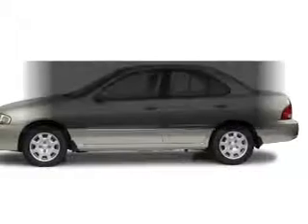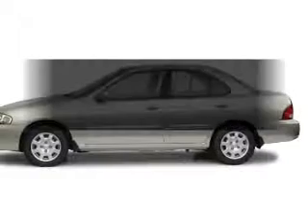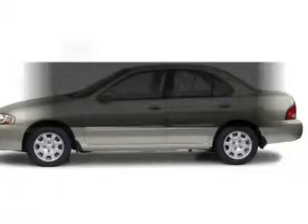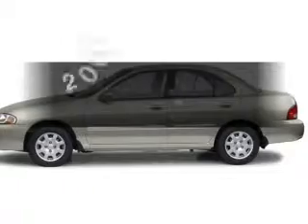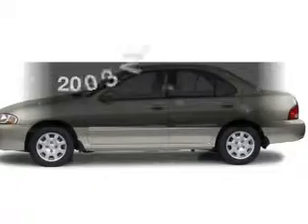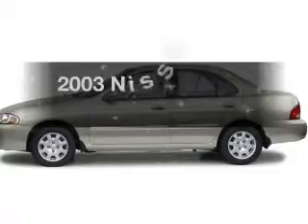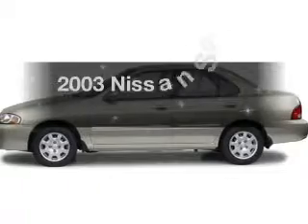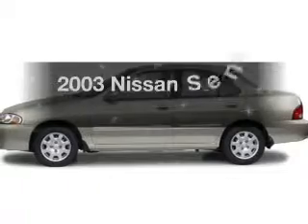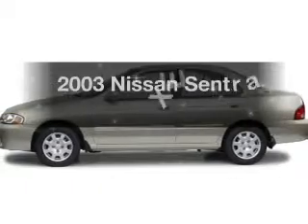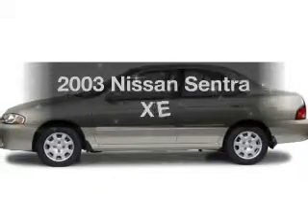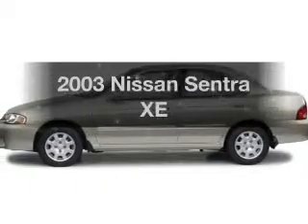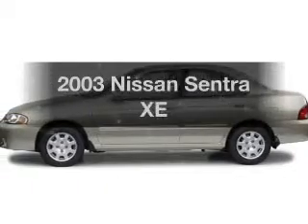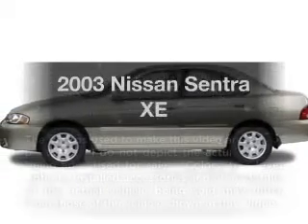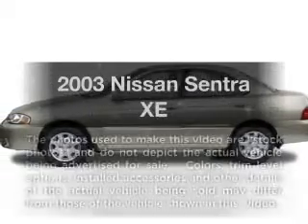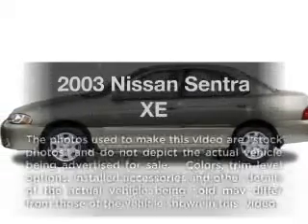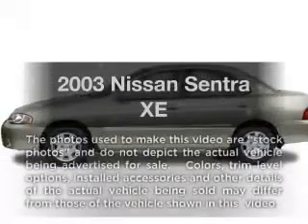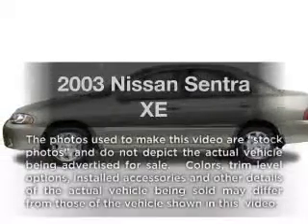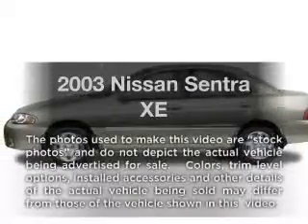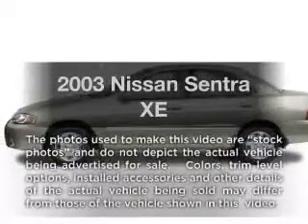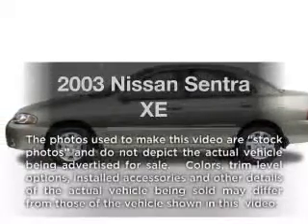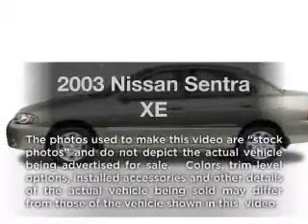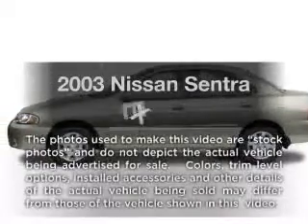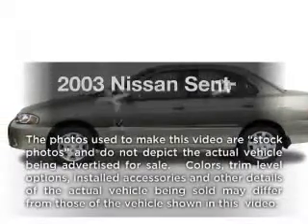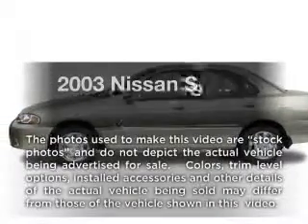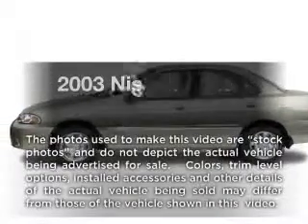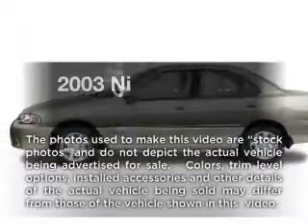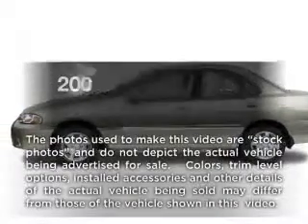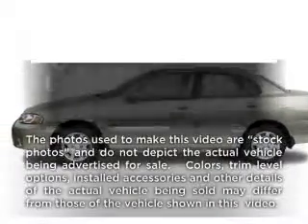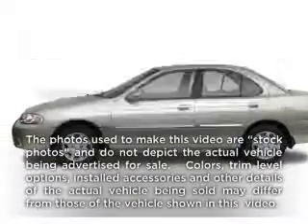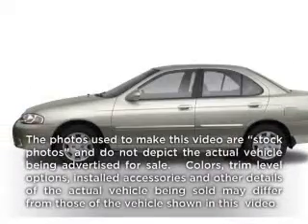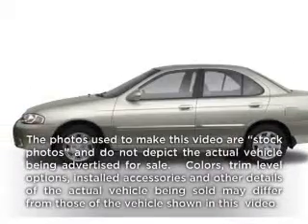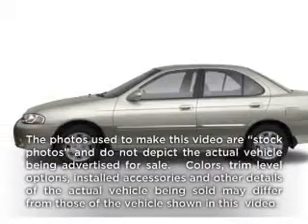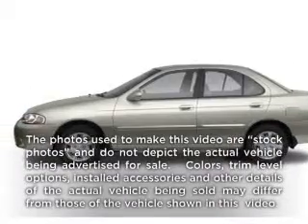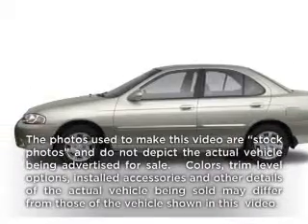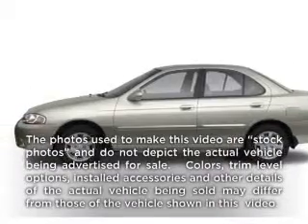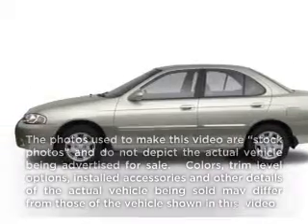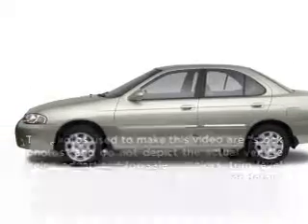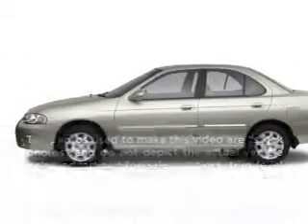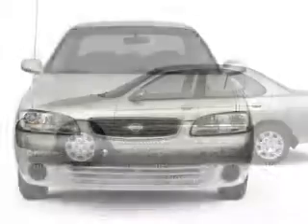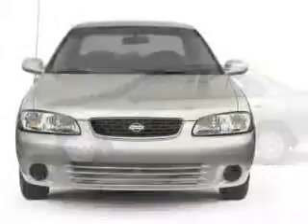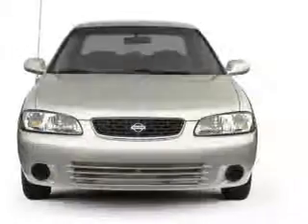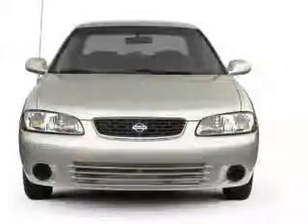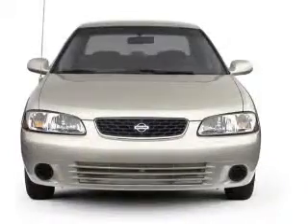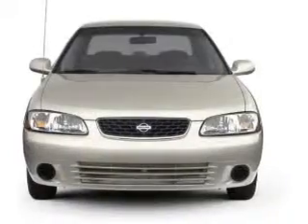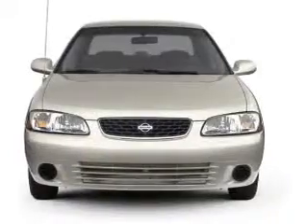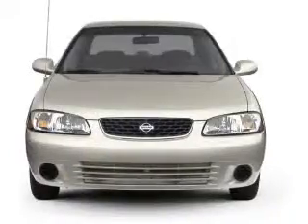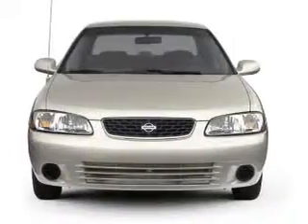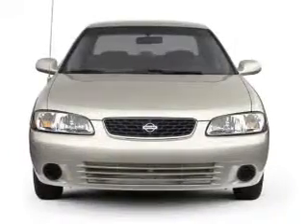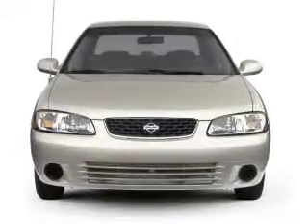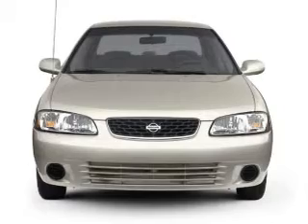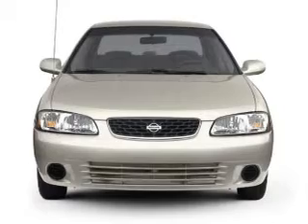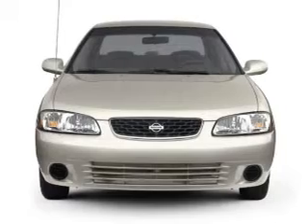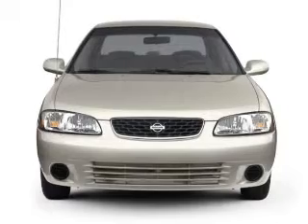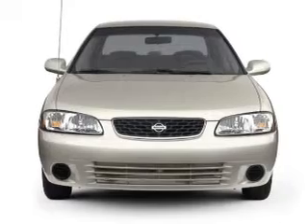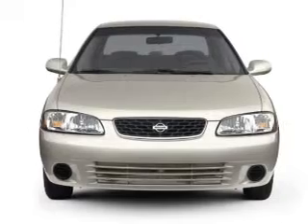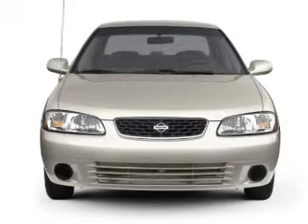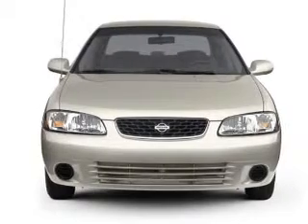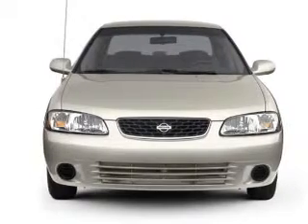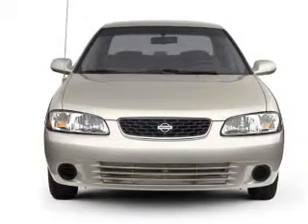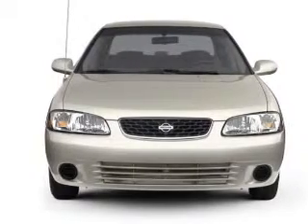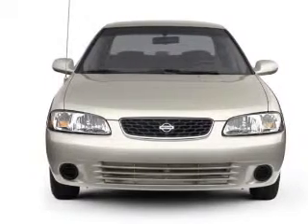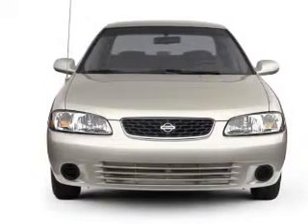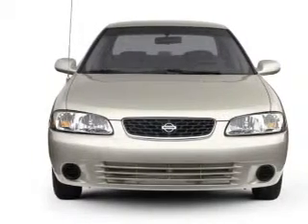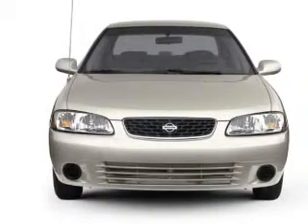Get noticed in this 2003 Nissan Sentra. Travel the roads in style and comfort in this great vehicle.